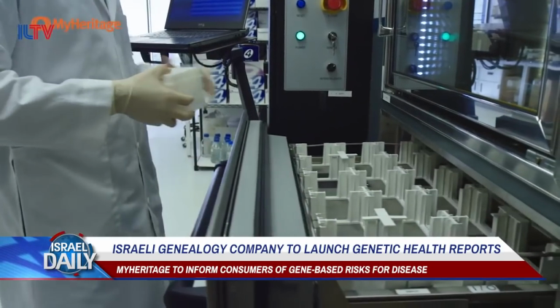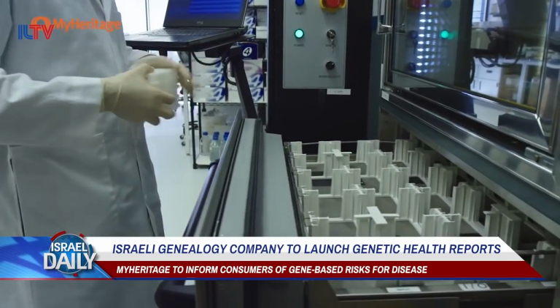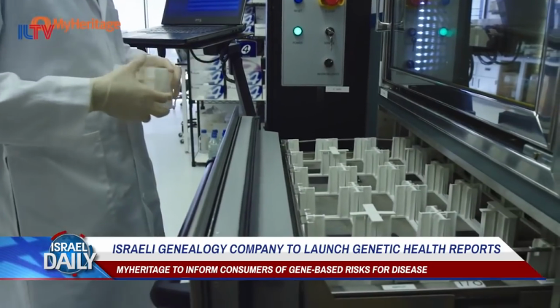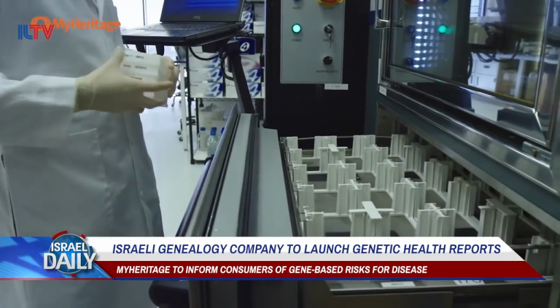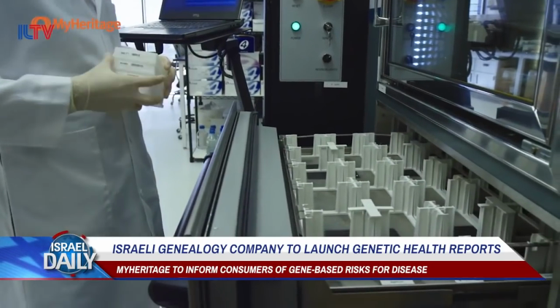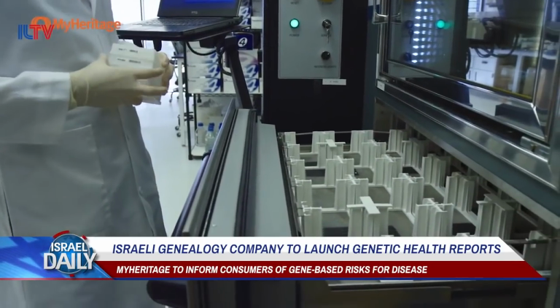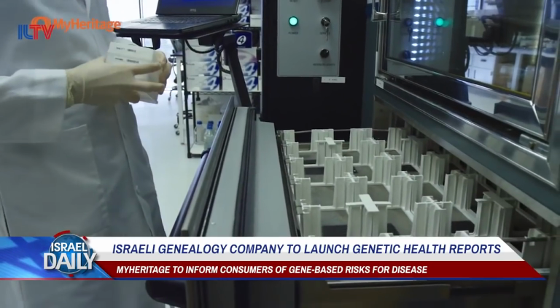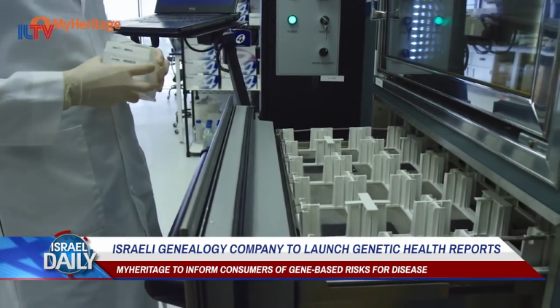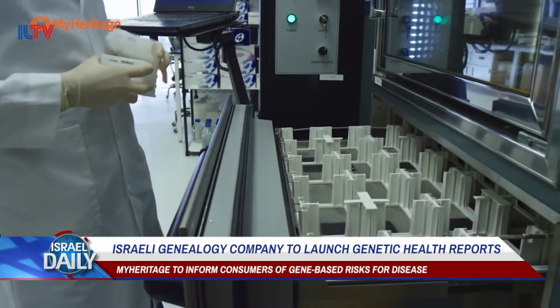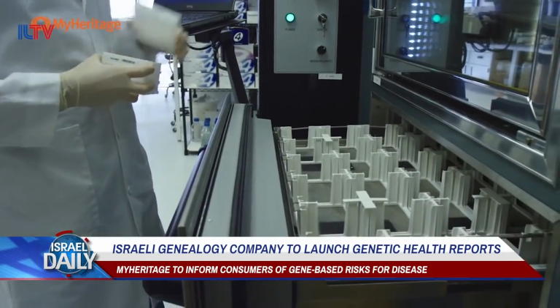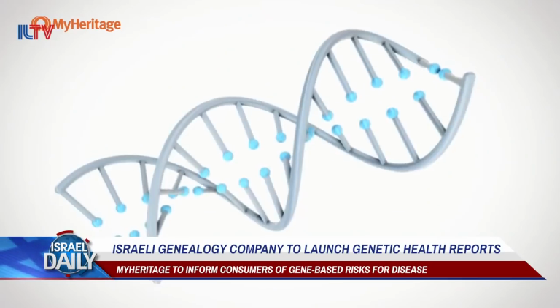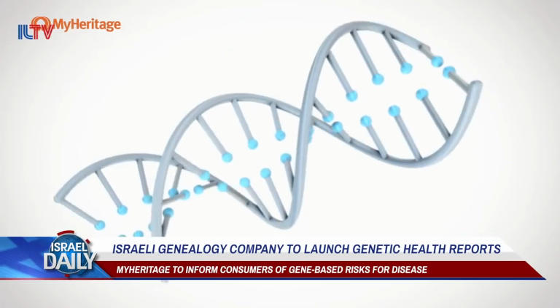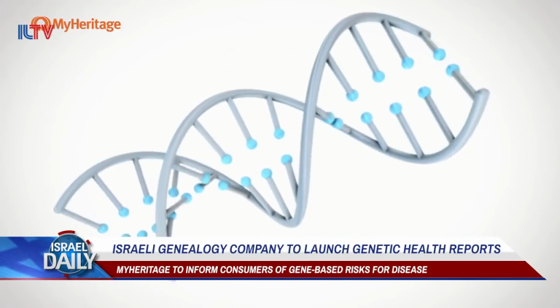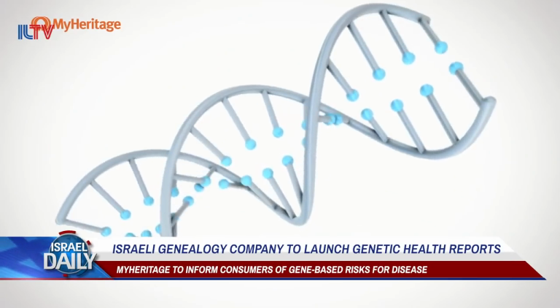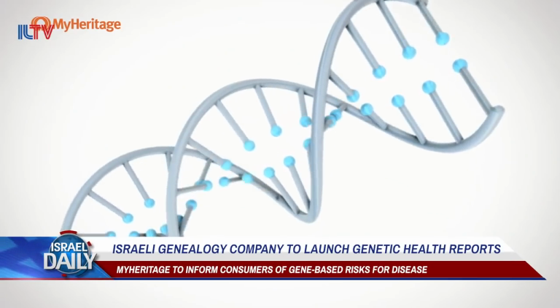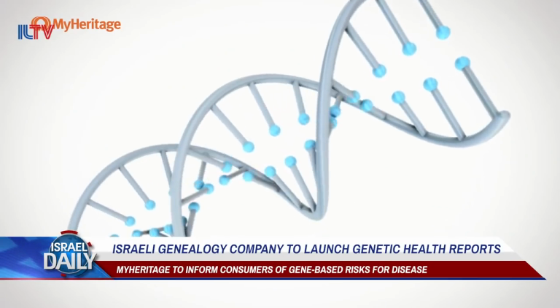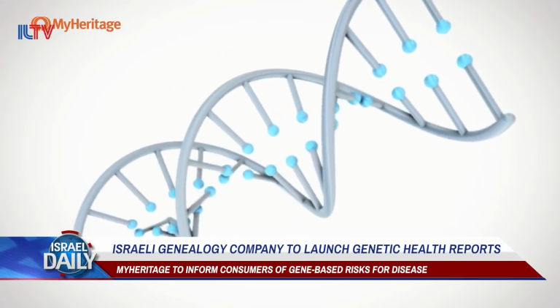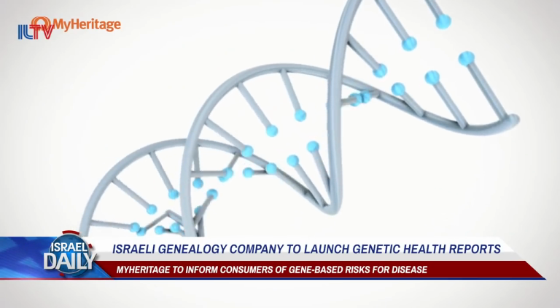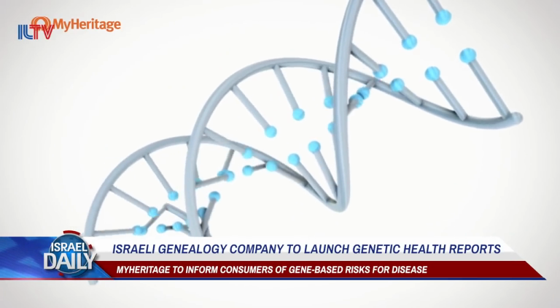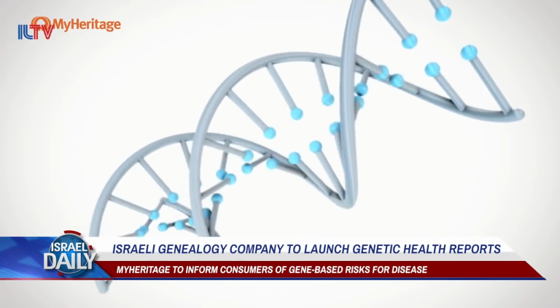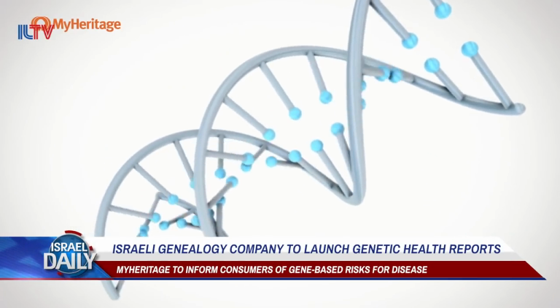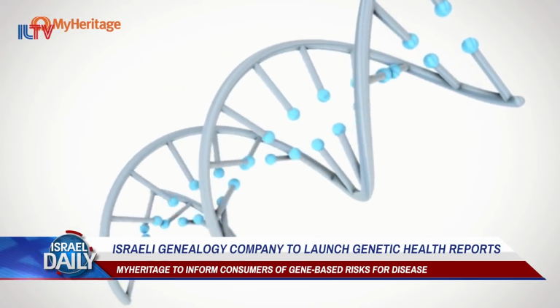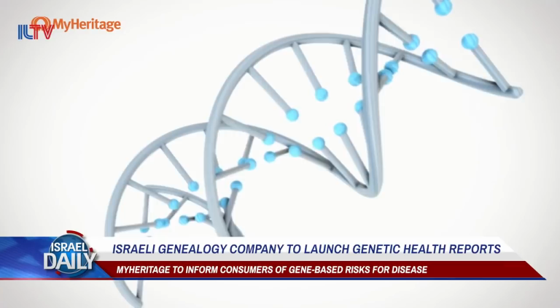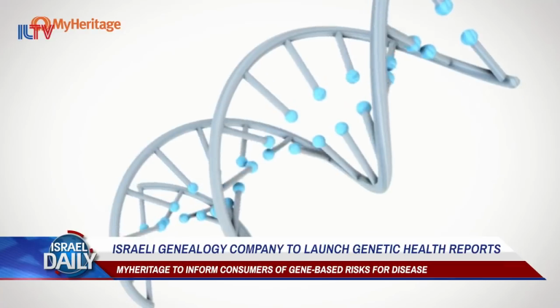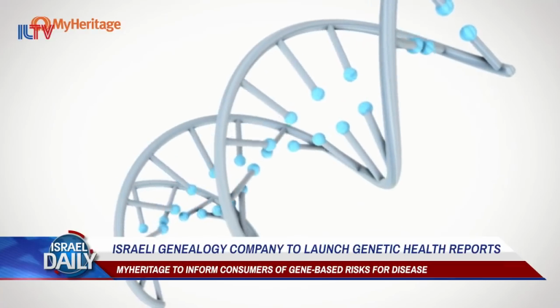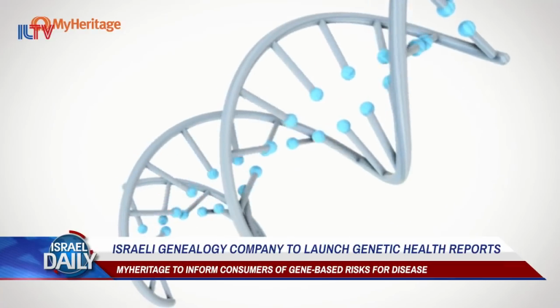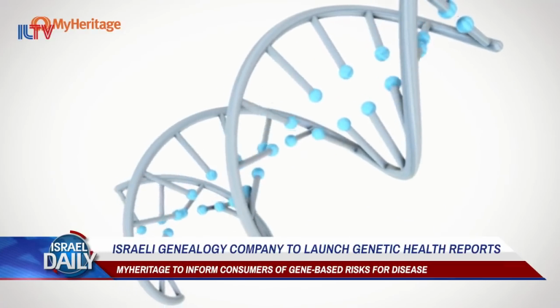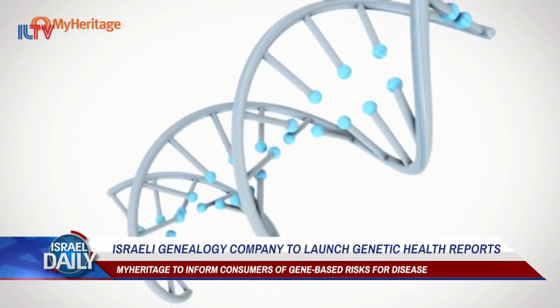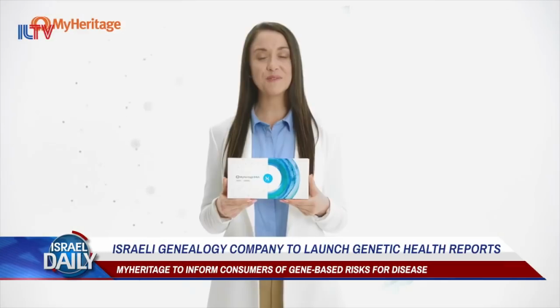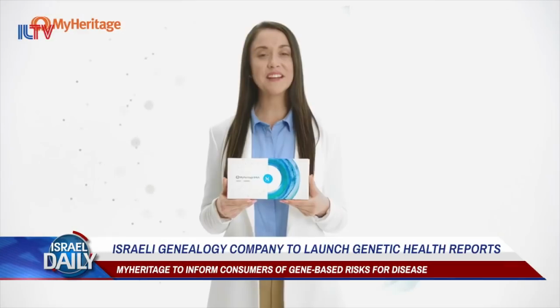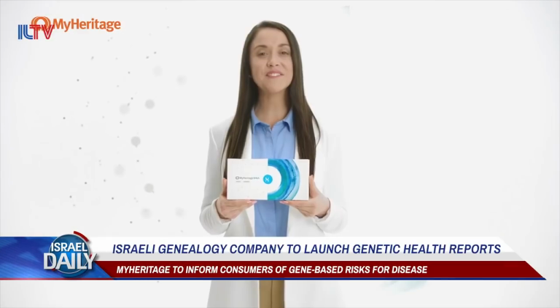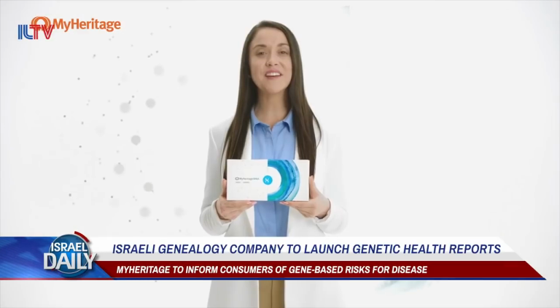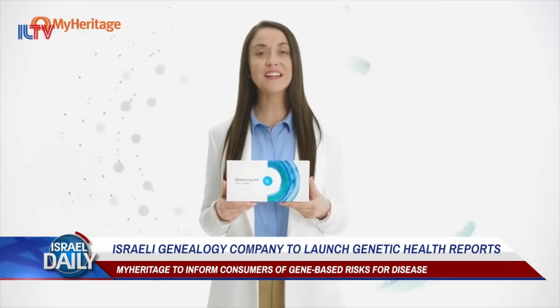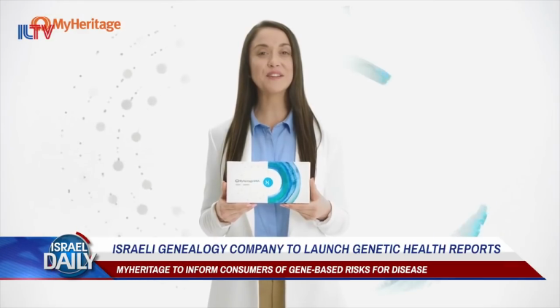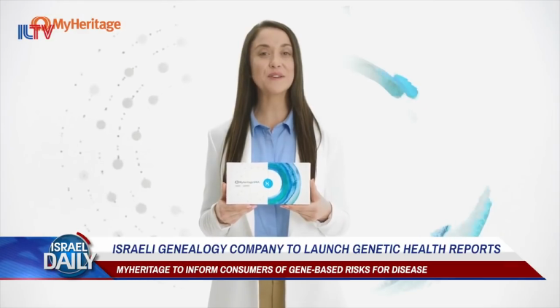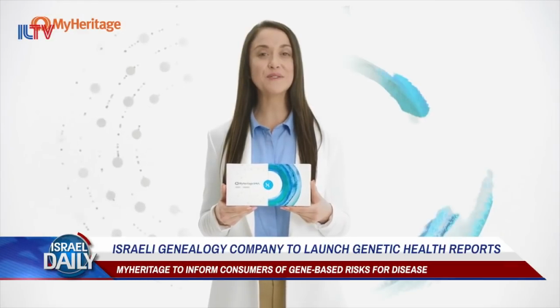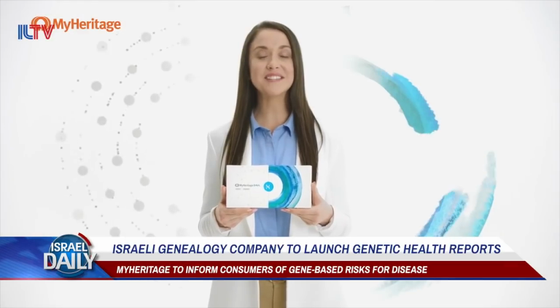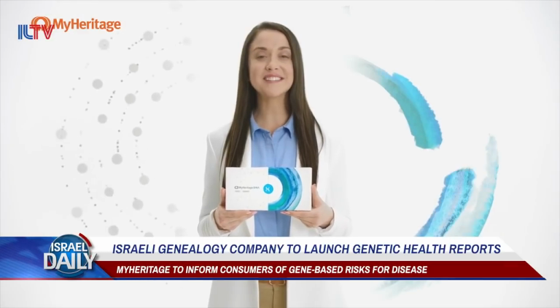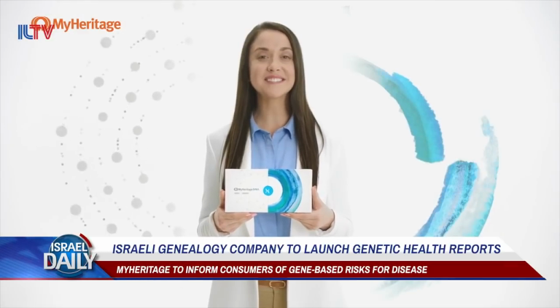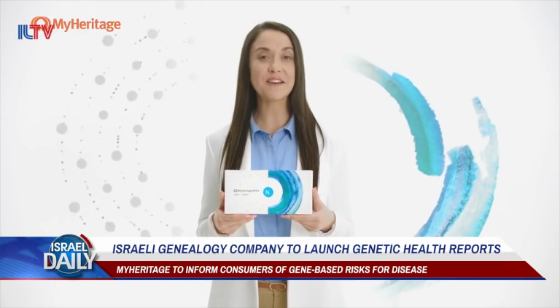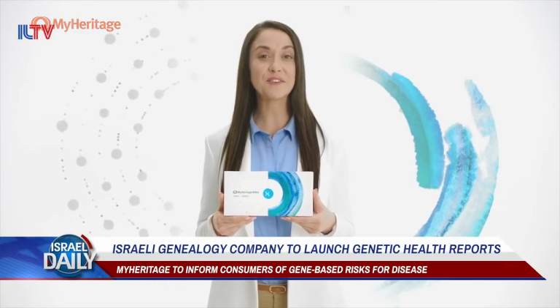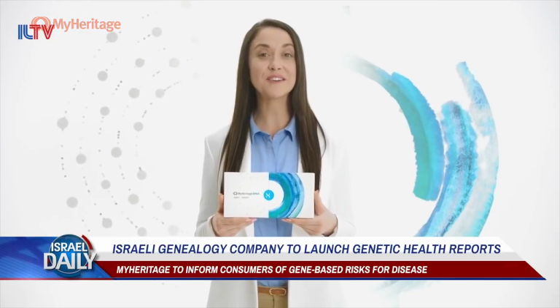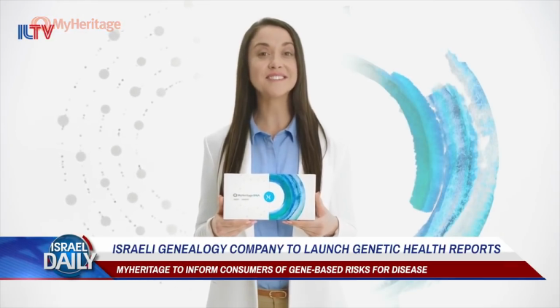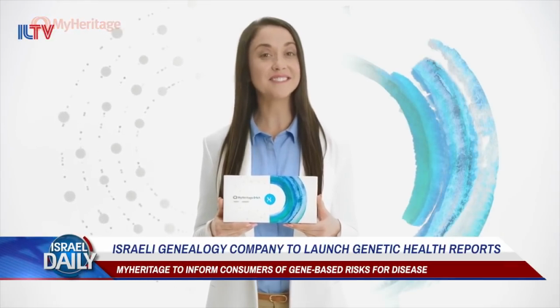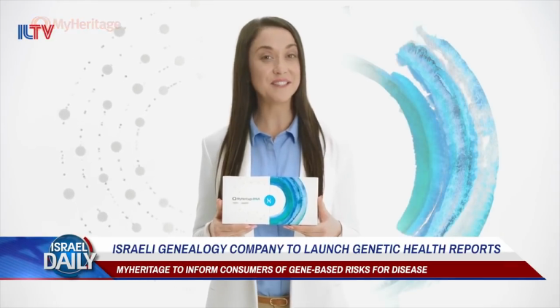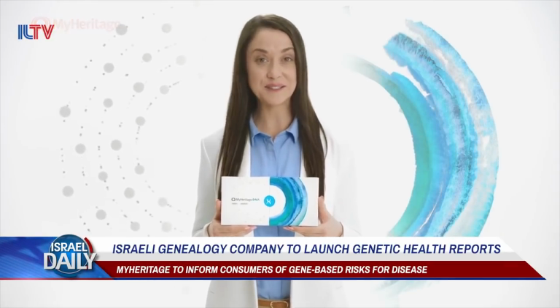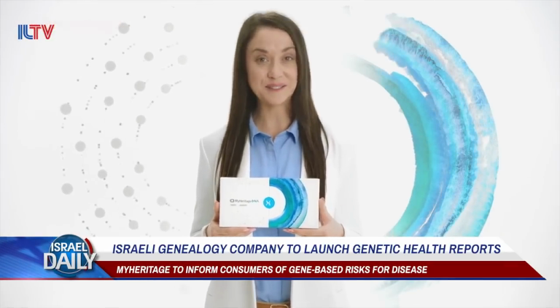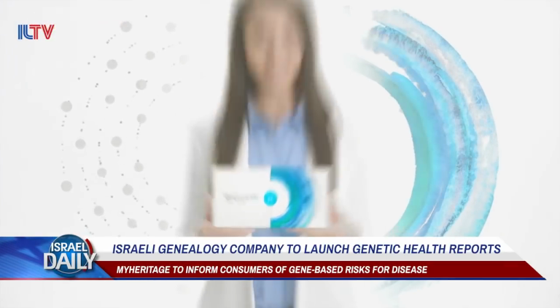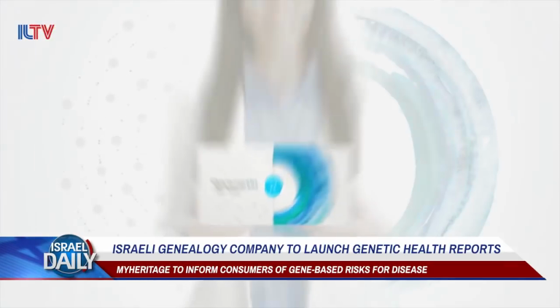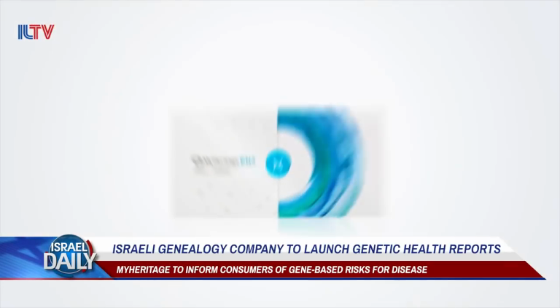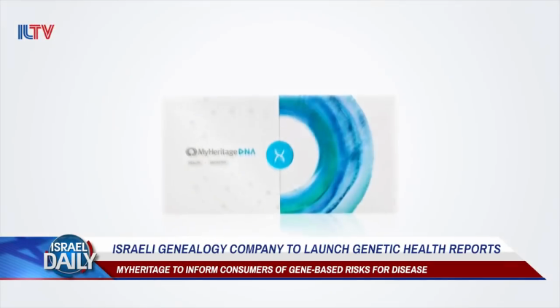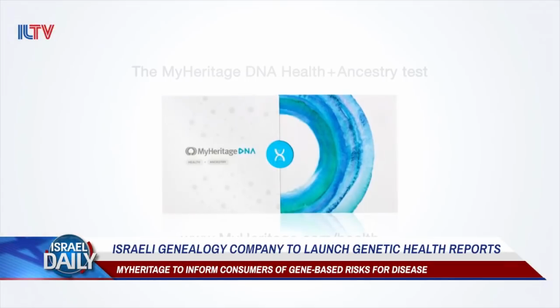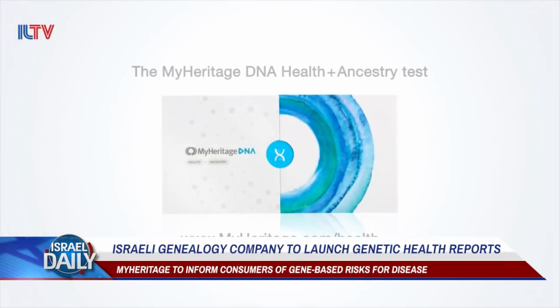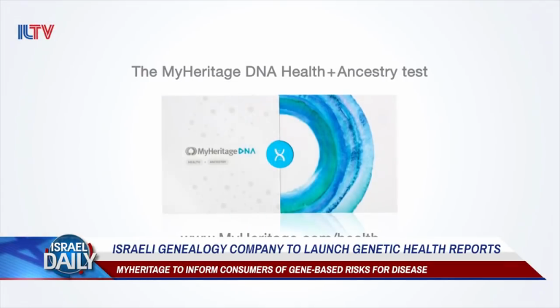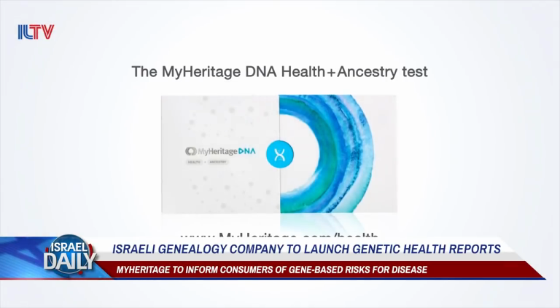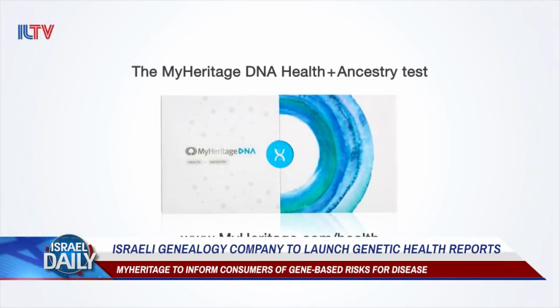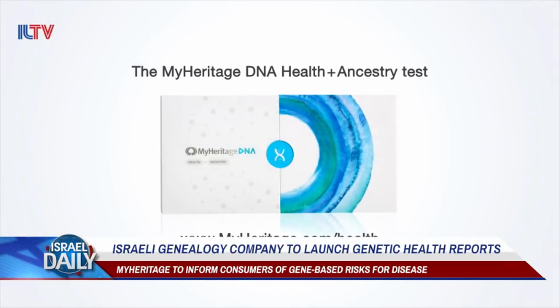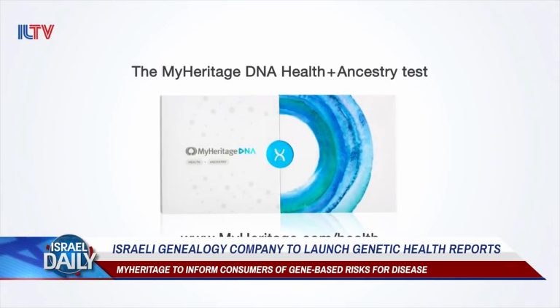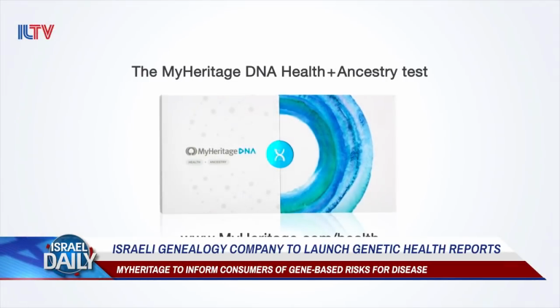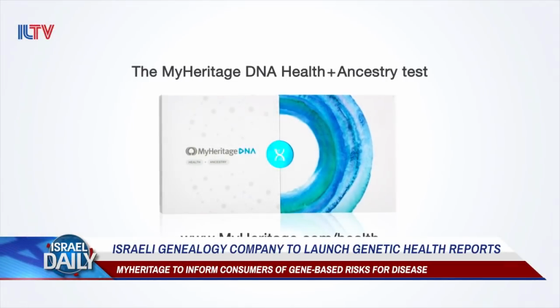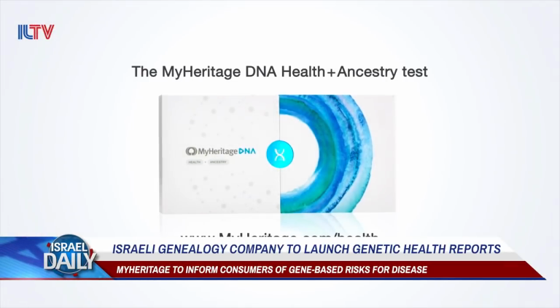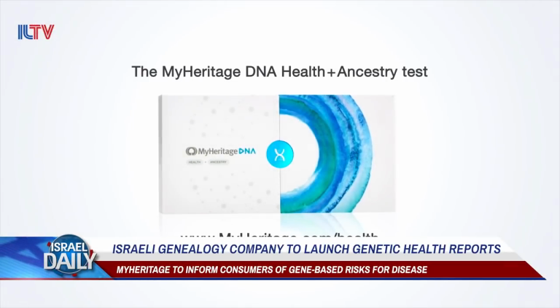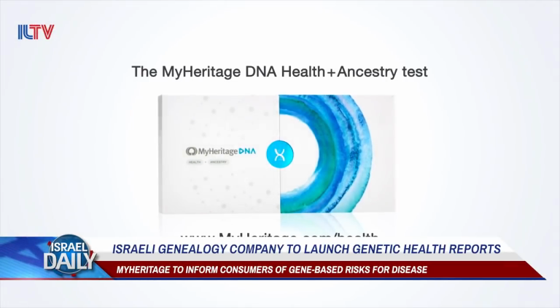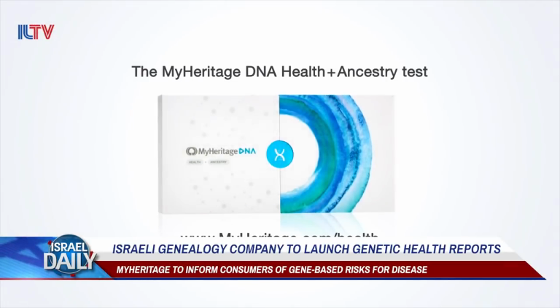The new kit is called MyHeritage DNA Health & Ancestry, and it will also include the company's main service of mapping users' ethnic origins.